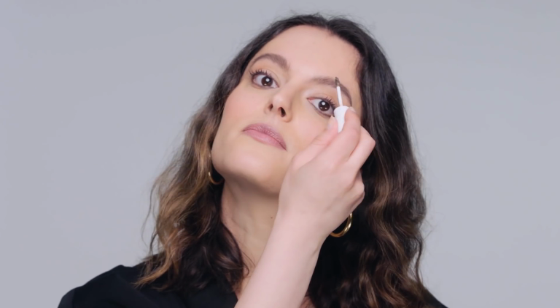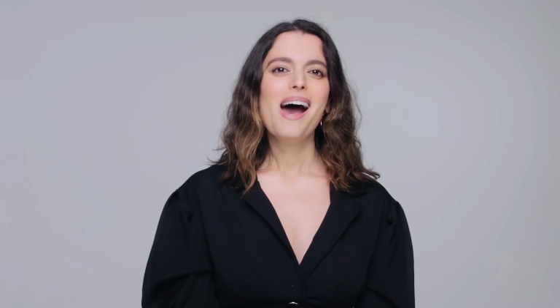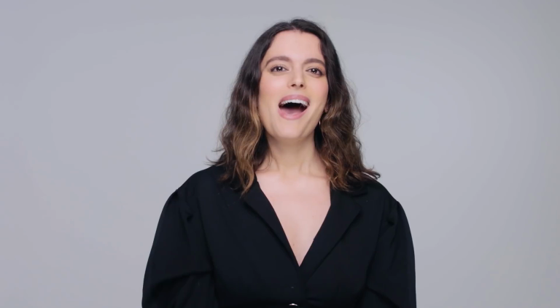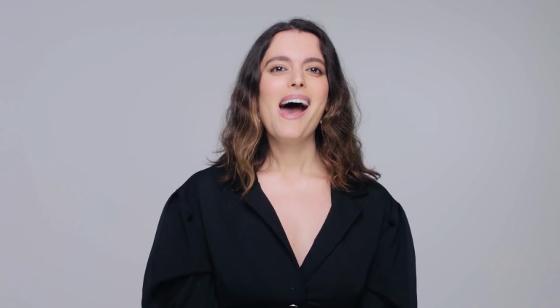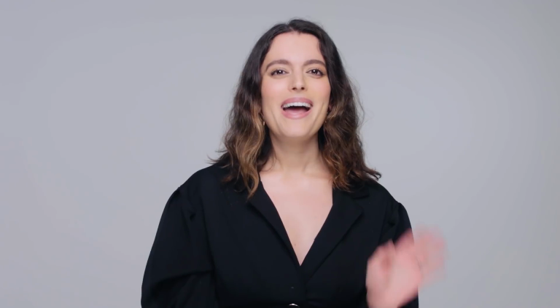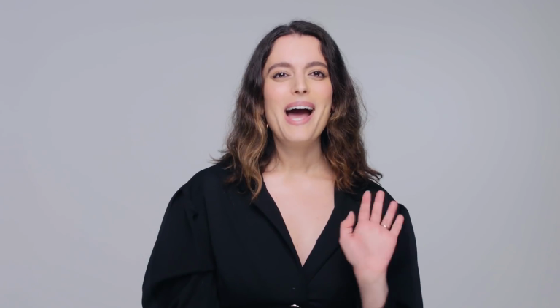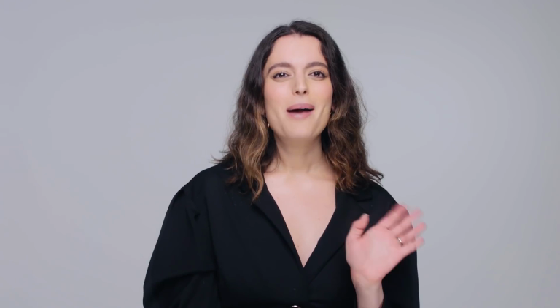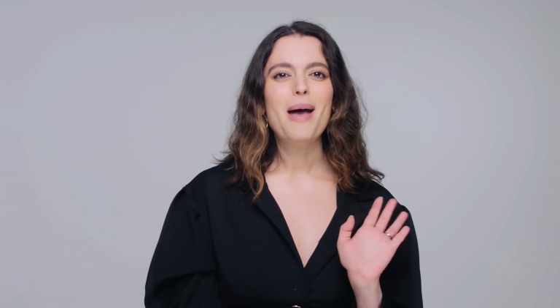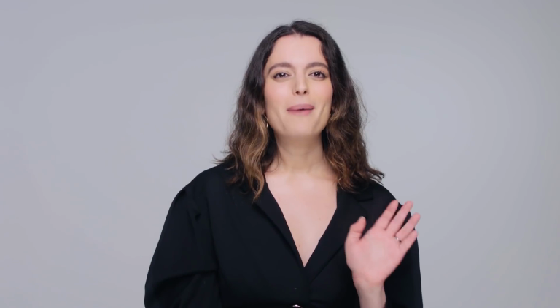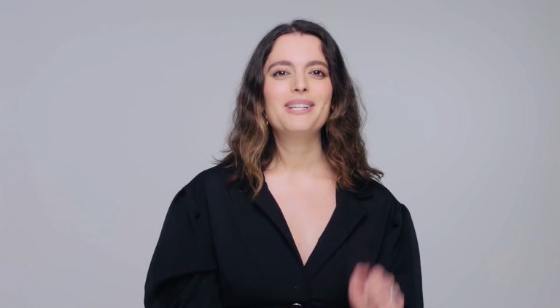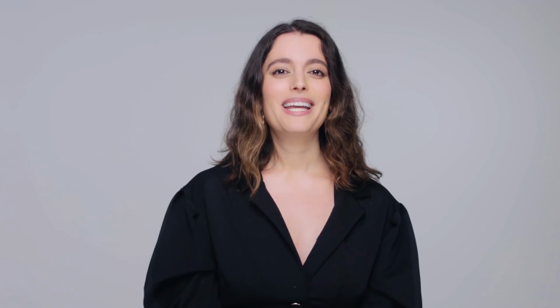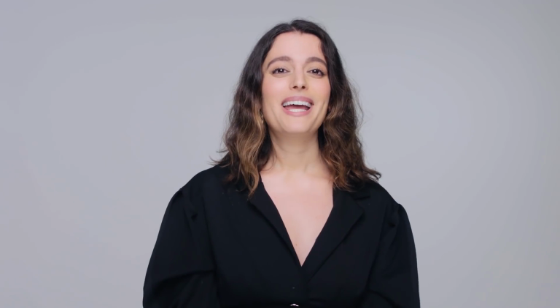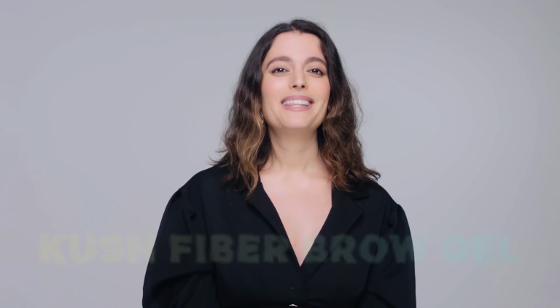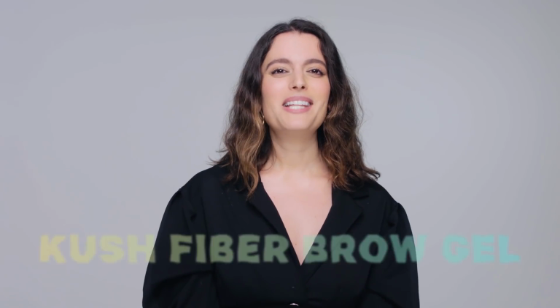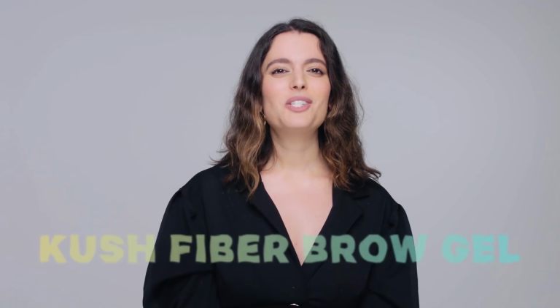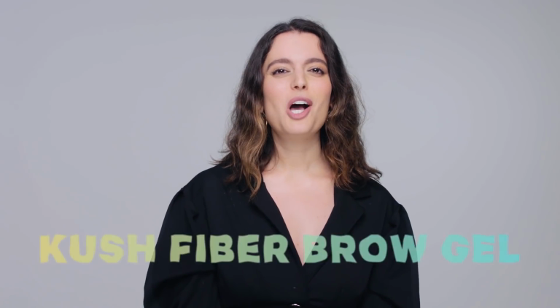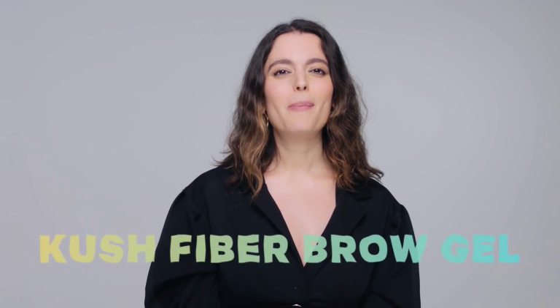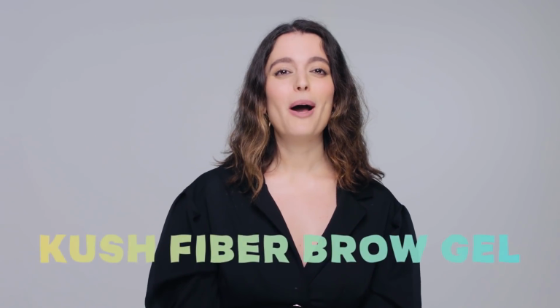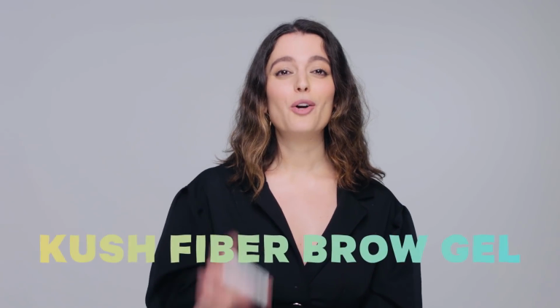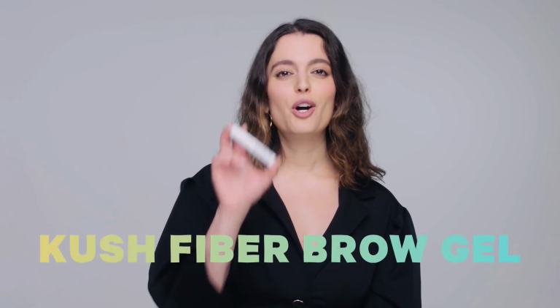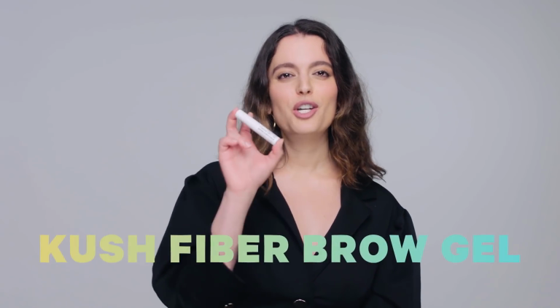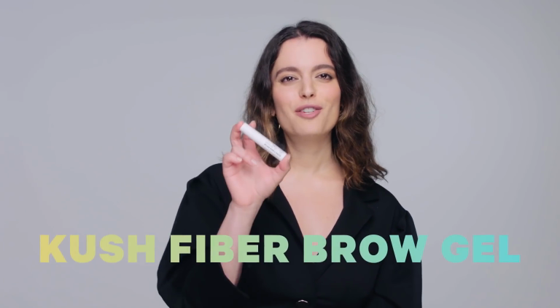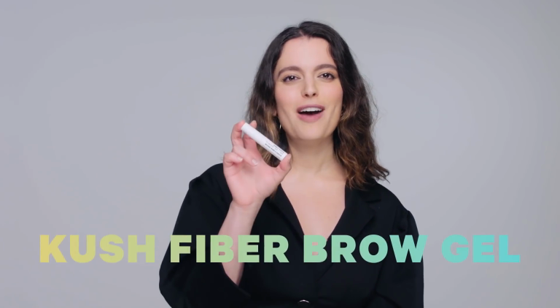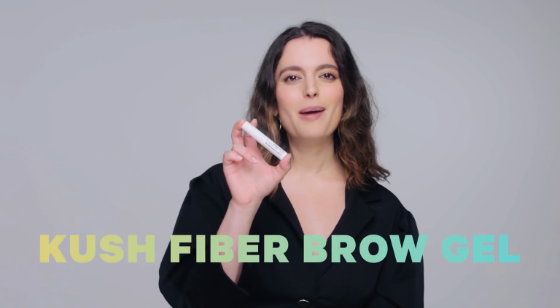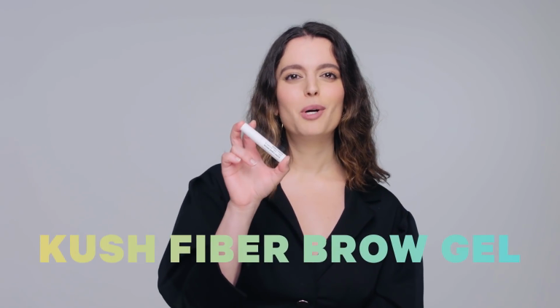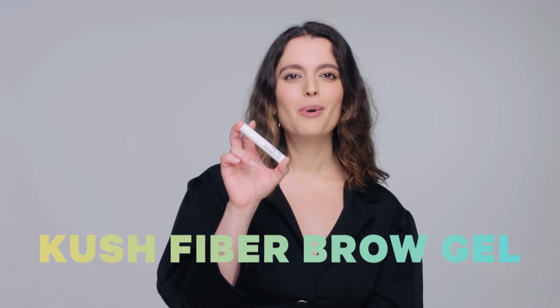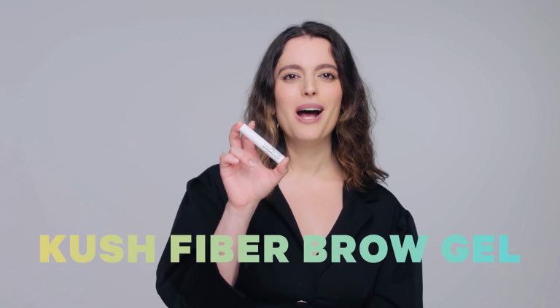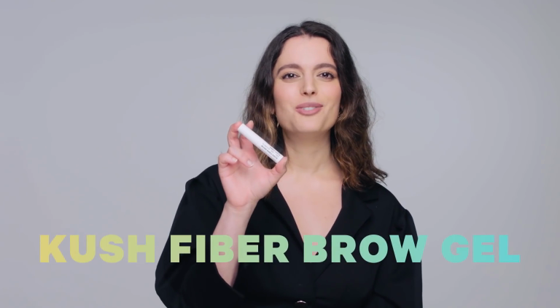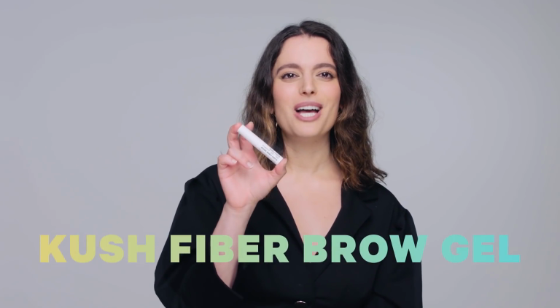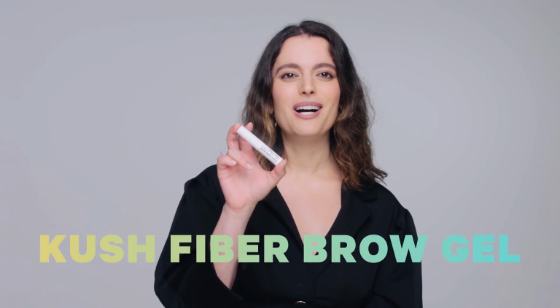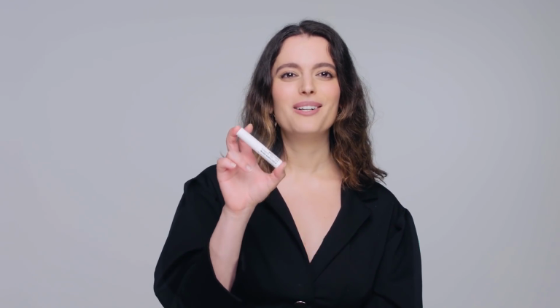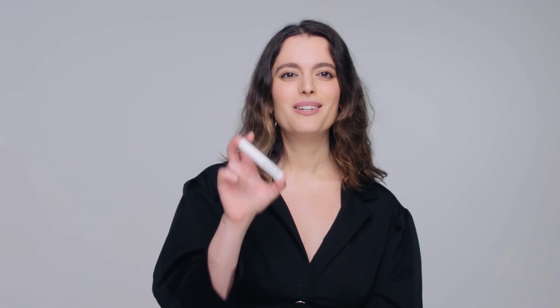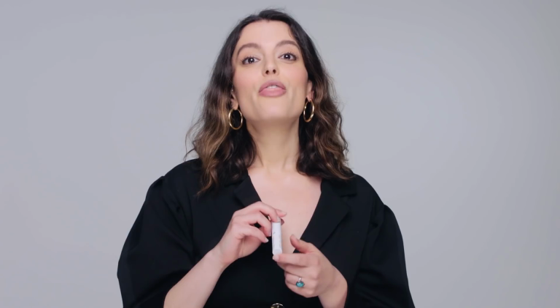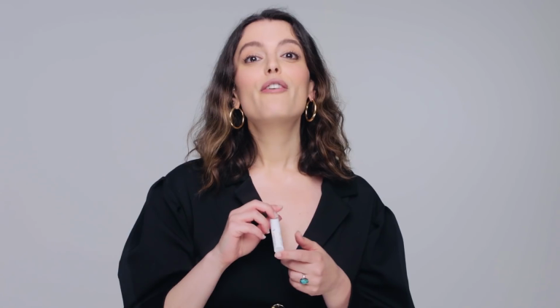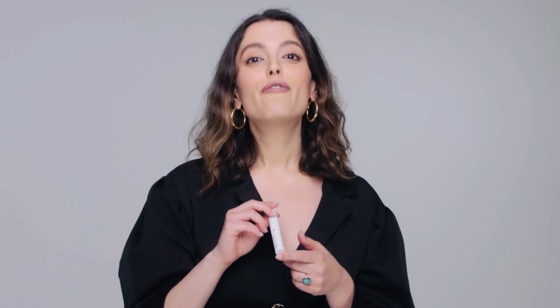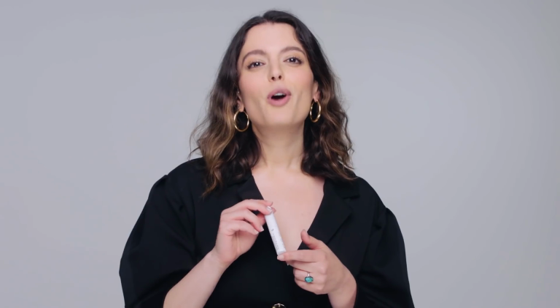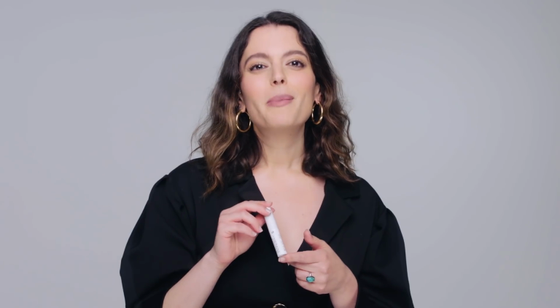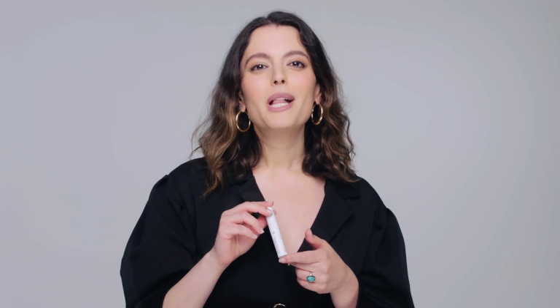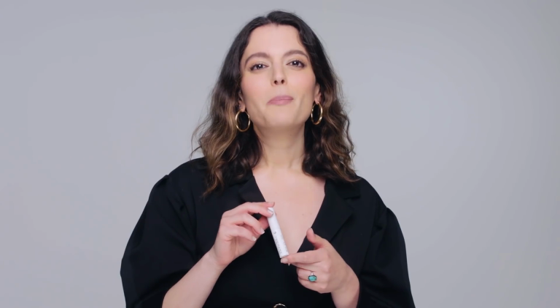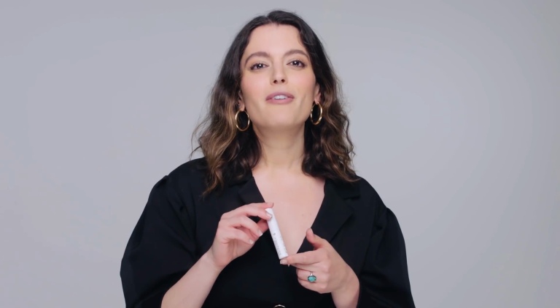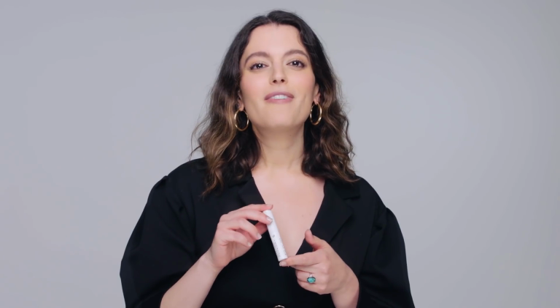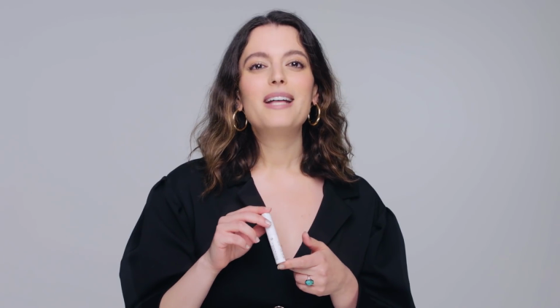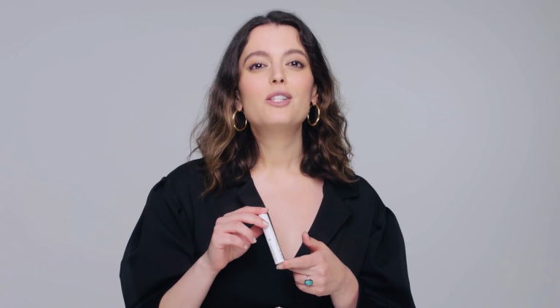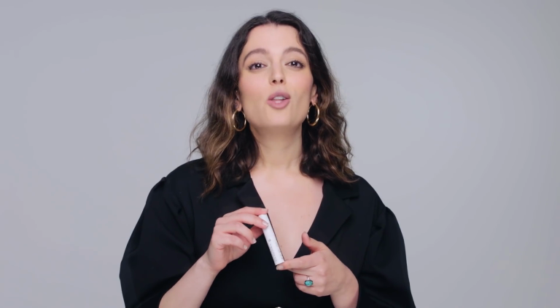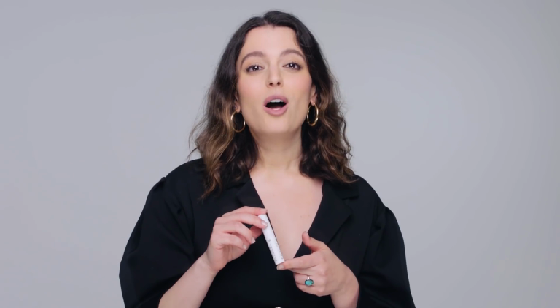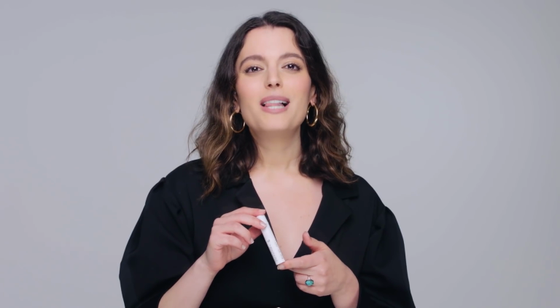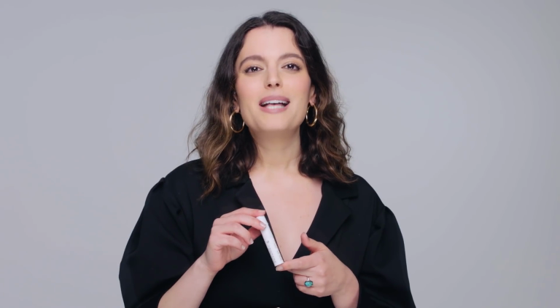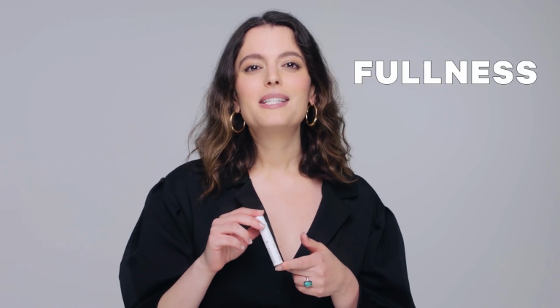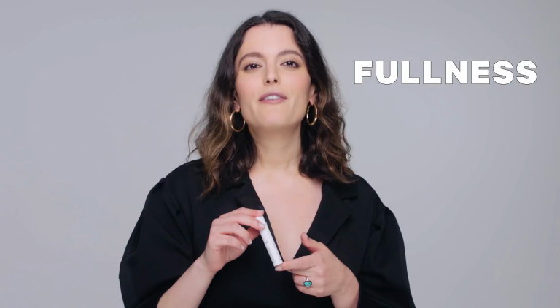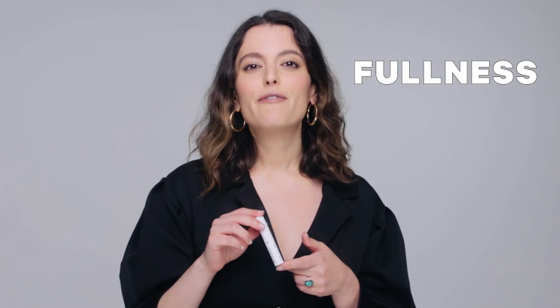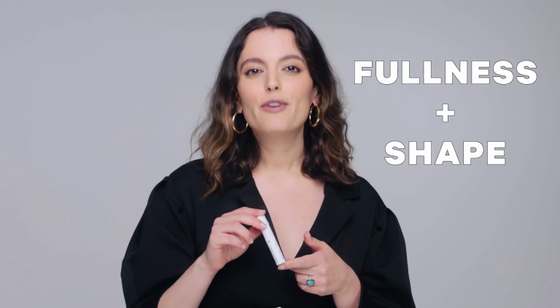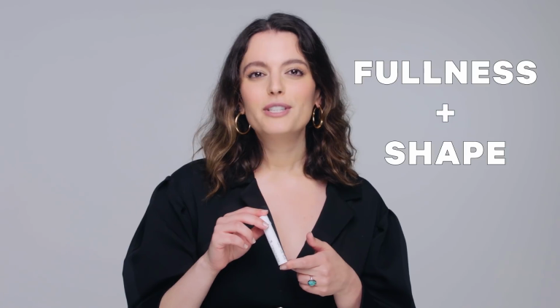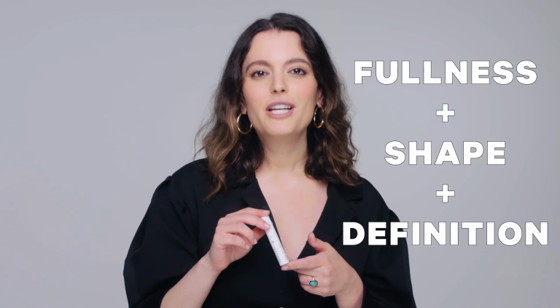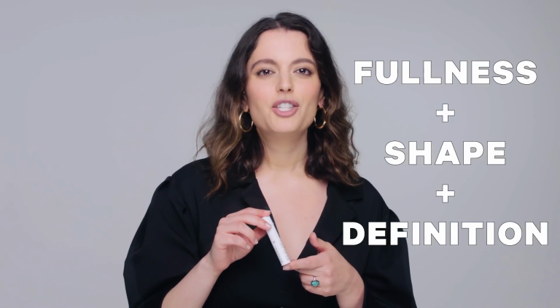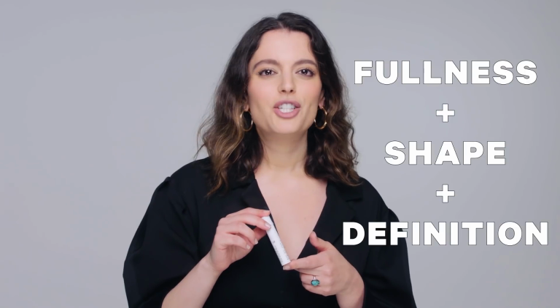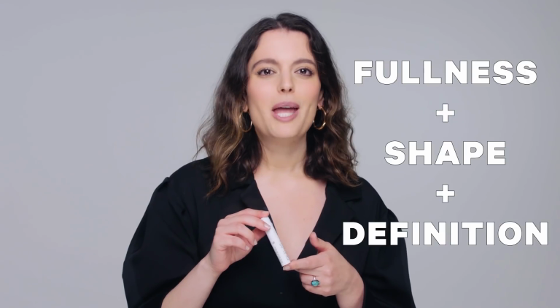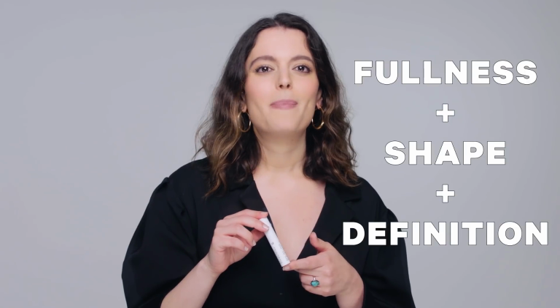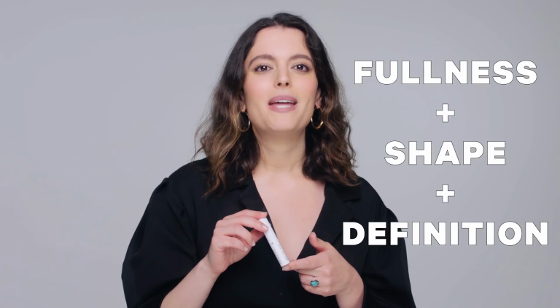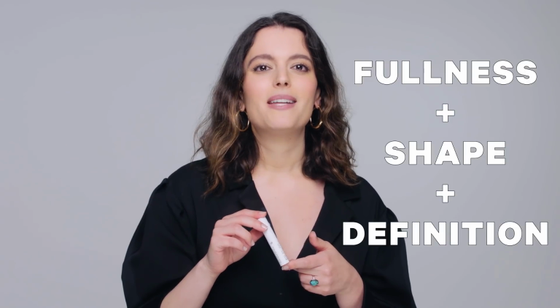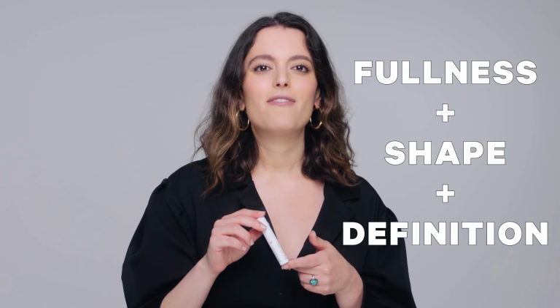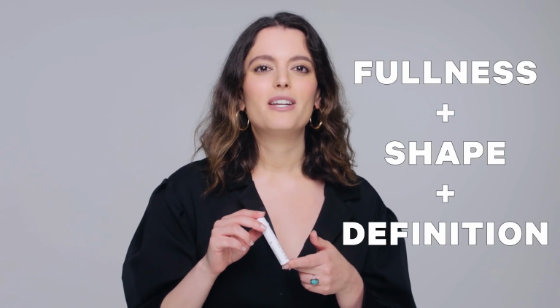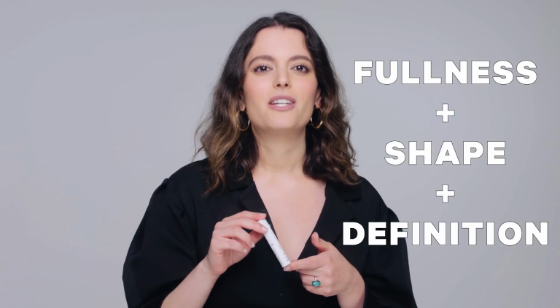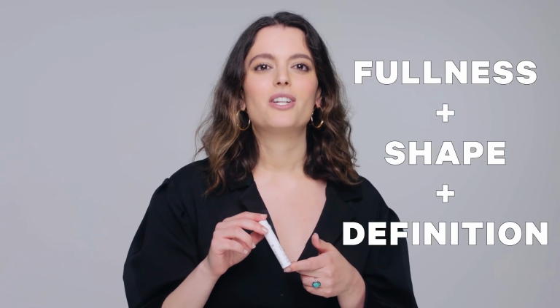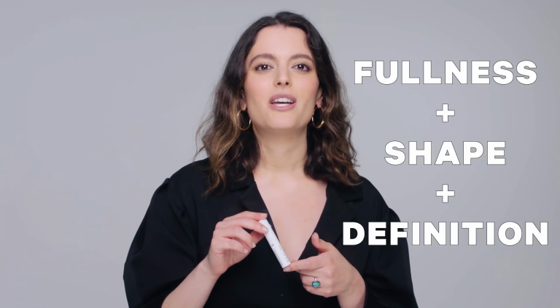Hi, I'm Emily and let's talk about Kush Fiber Brow Gel. The formula provides long-lasting fullness, shape, and definition.